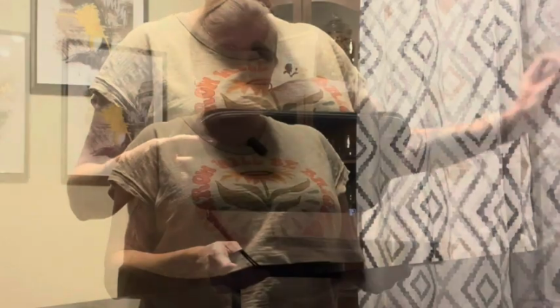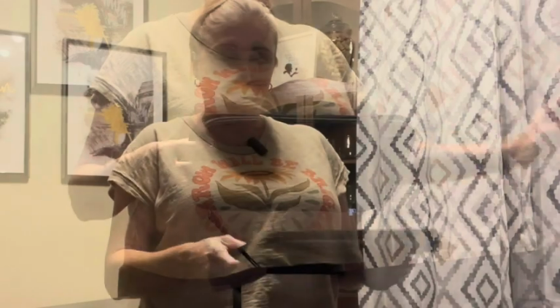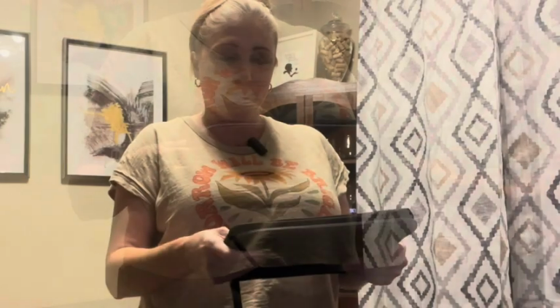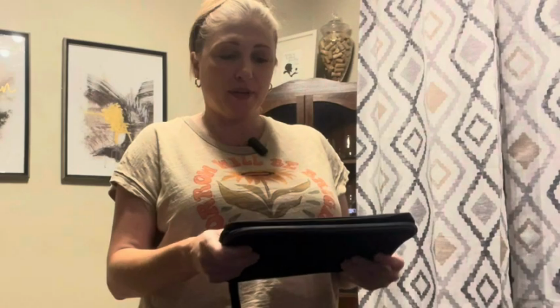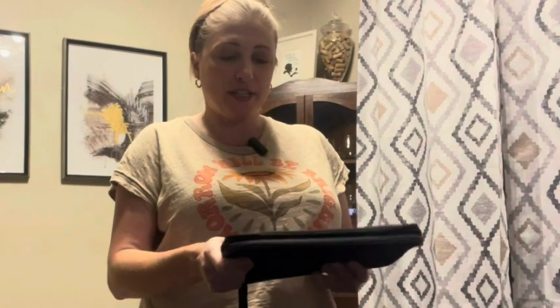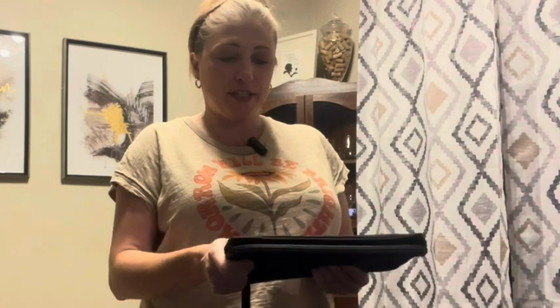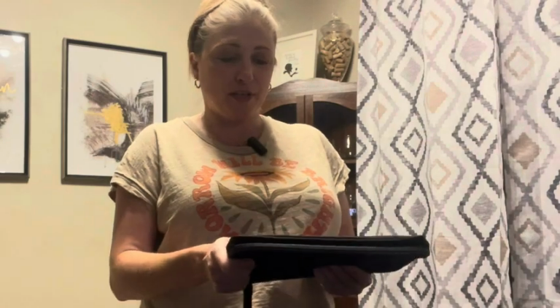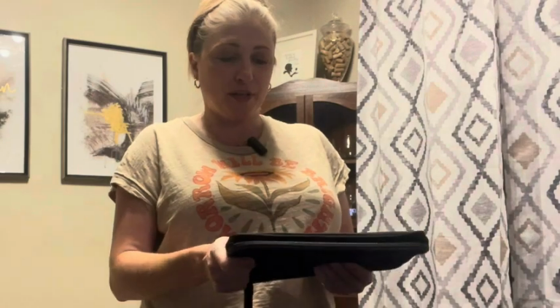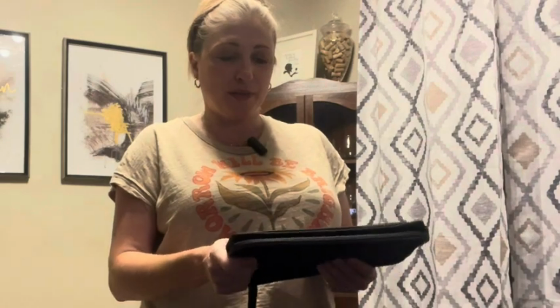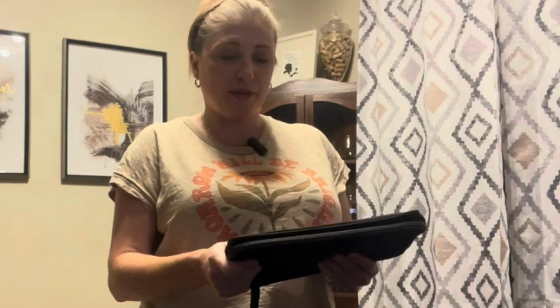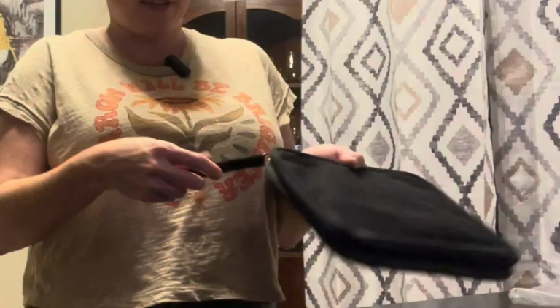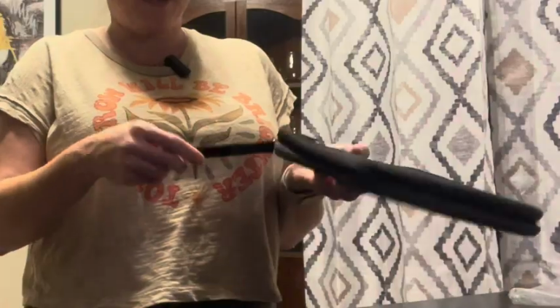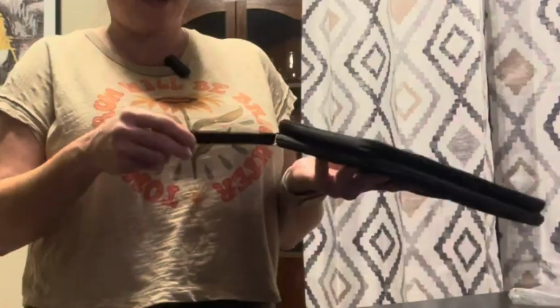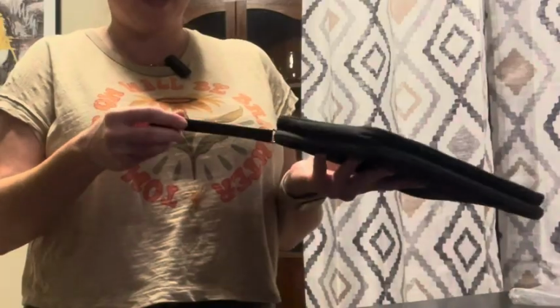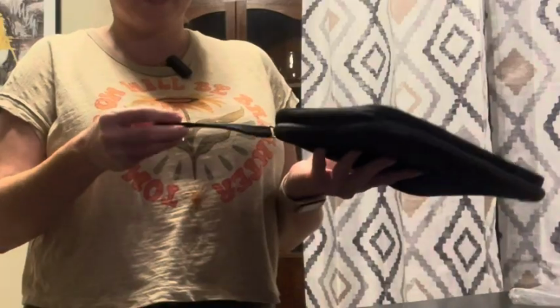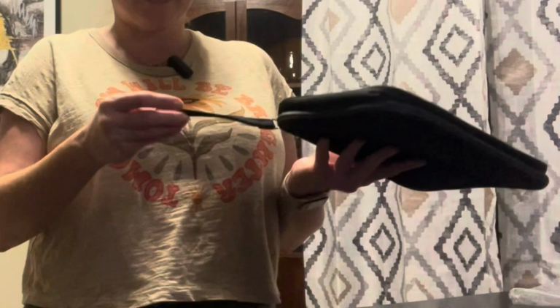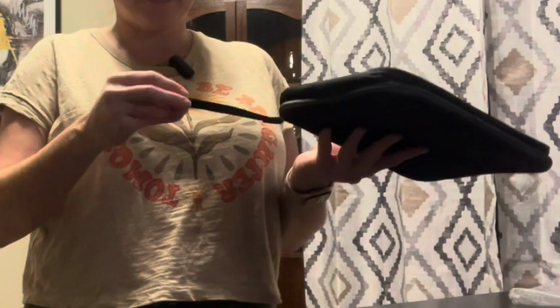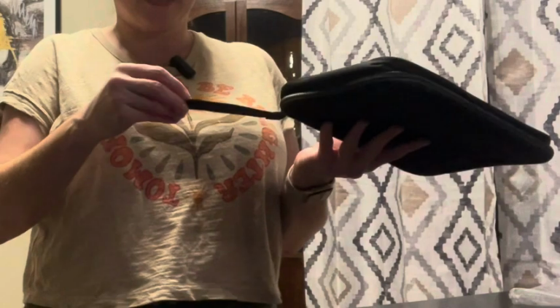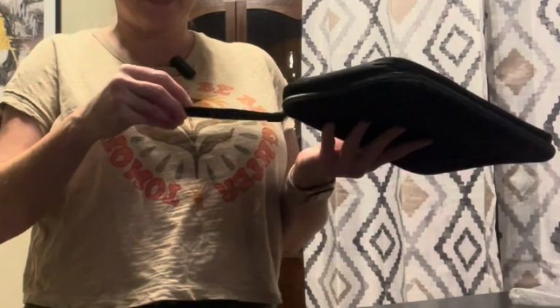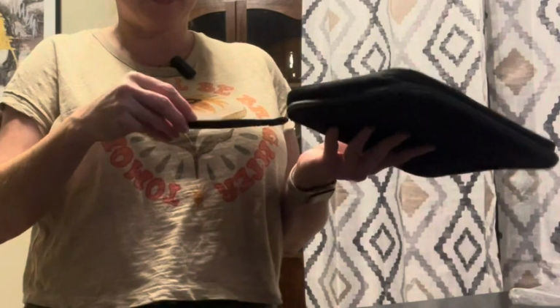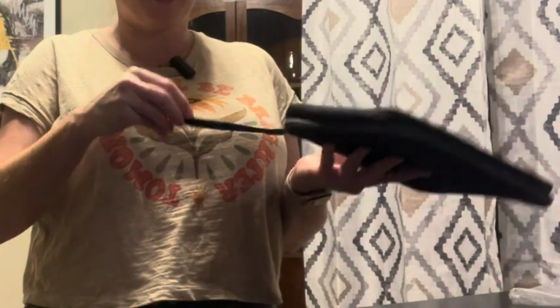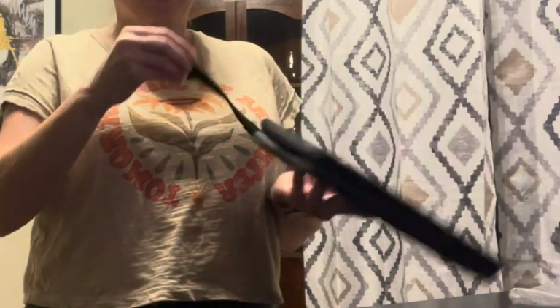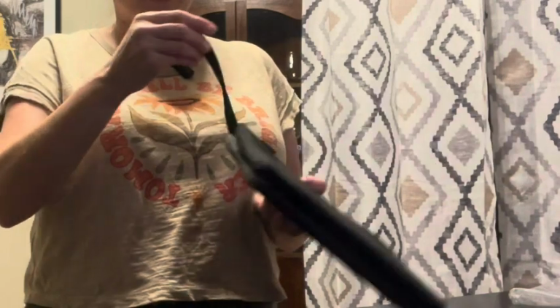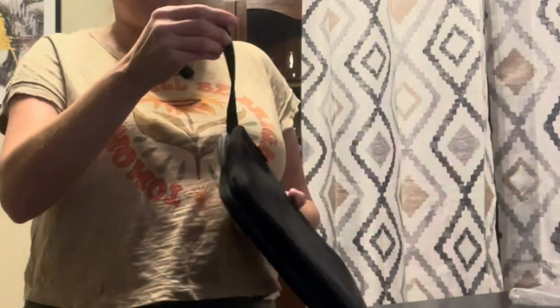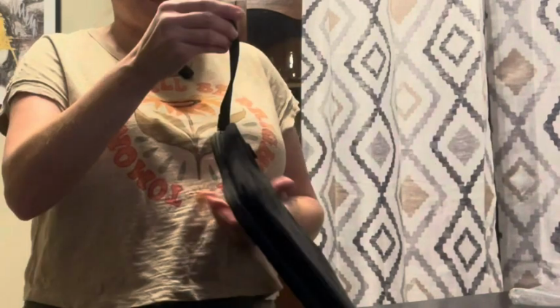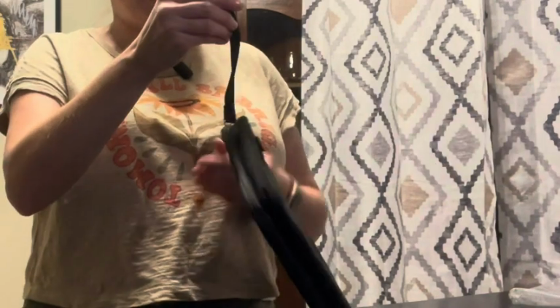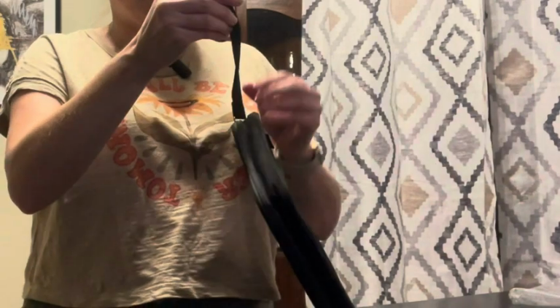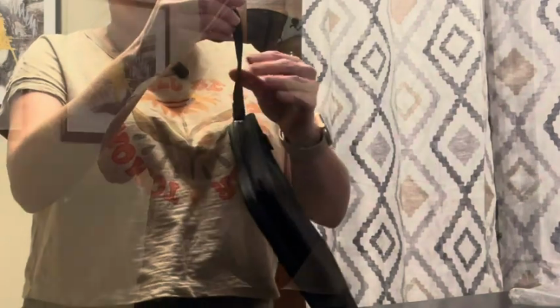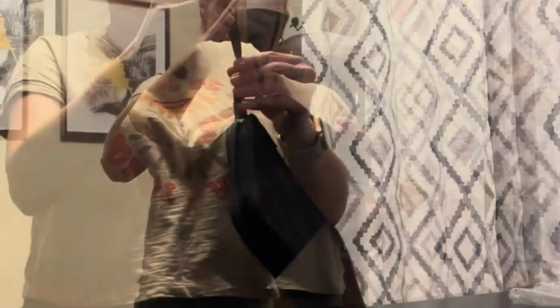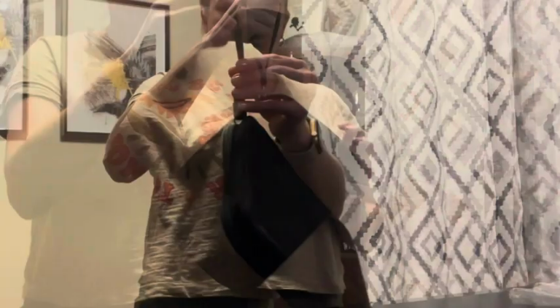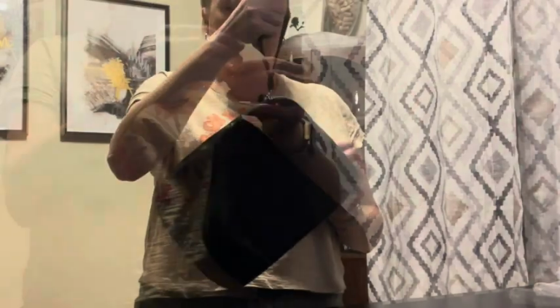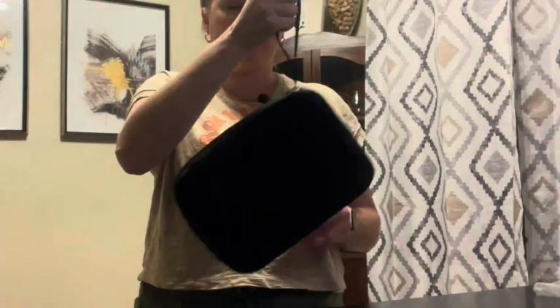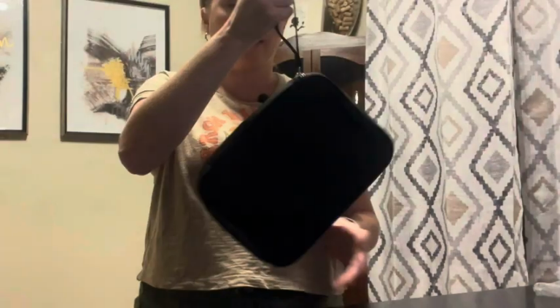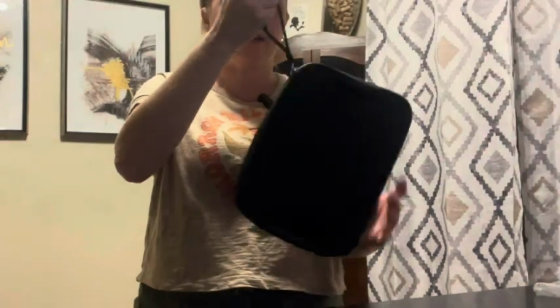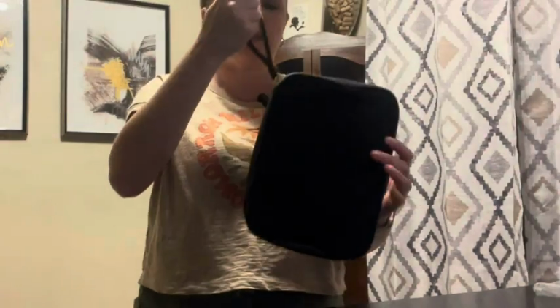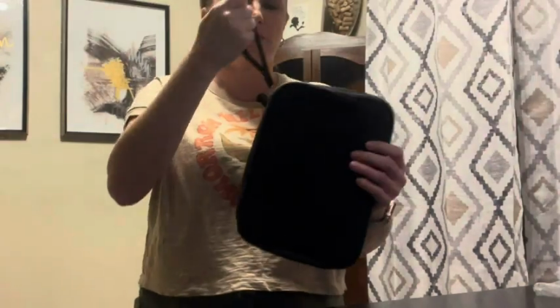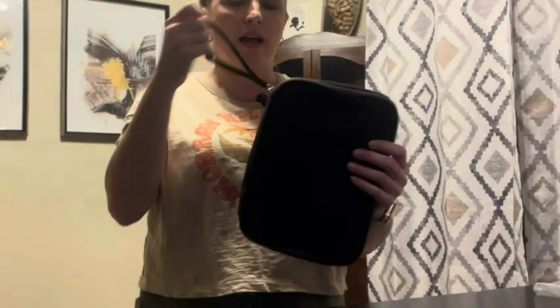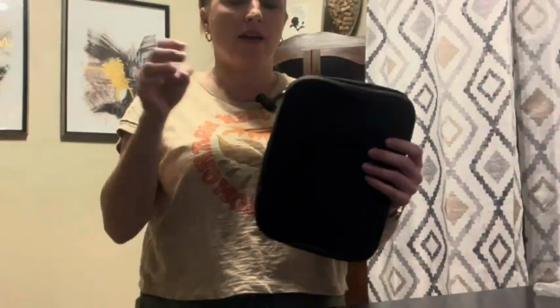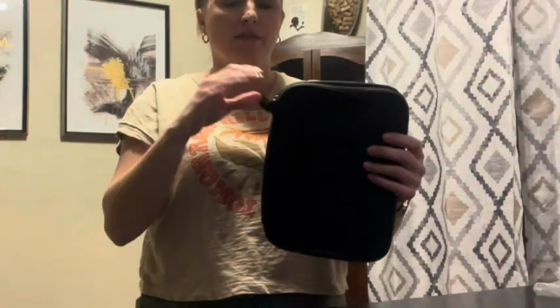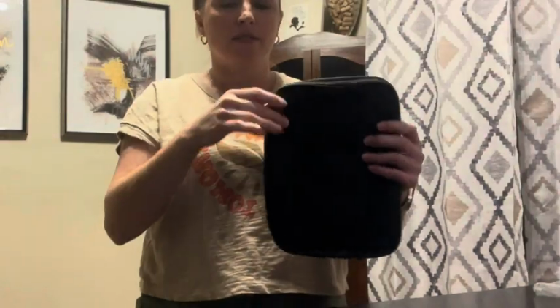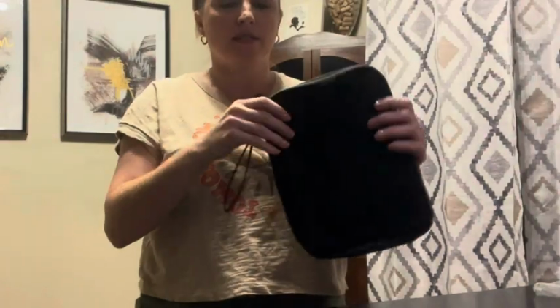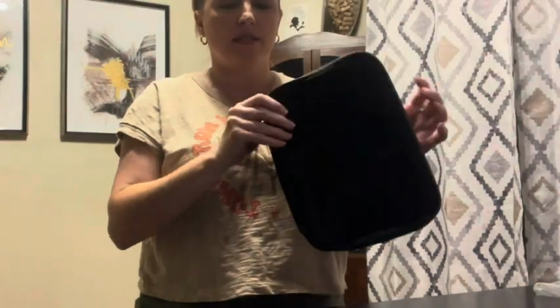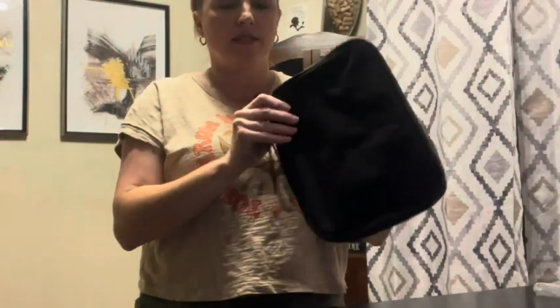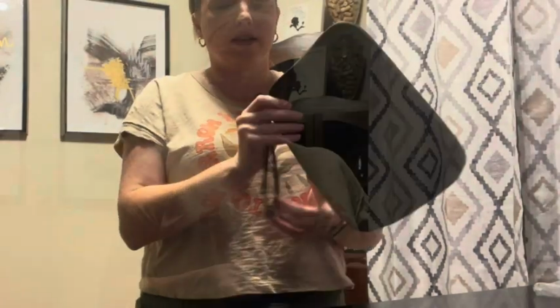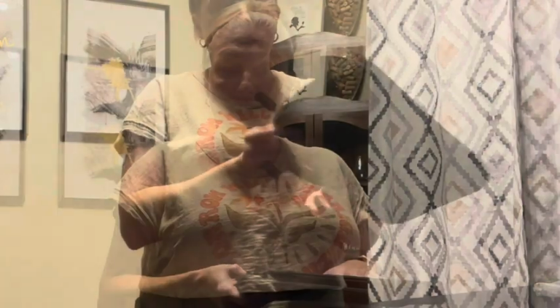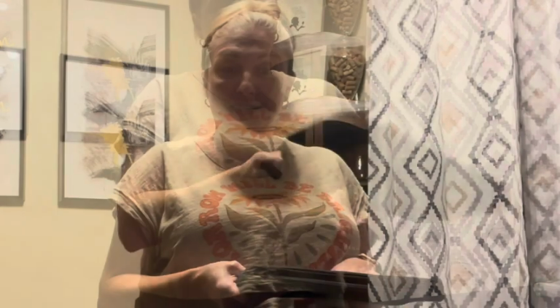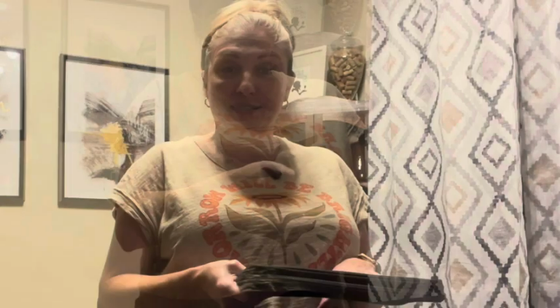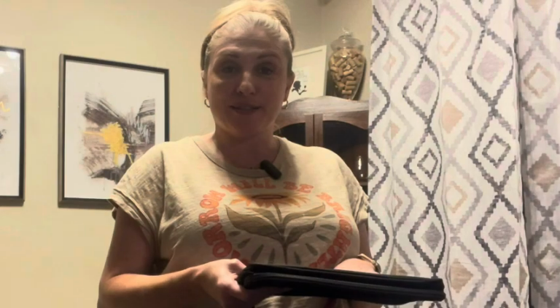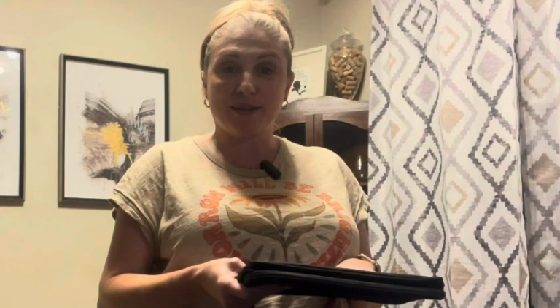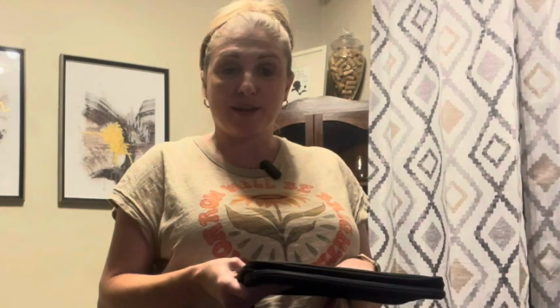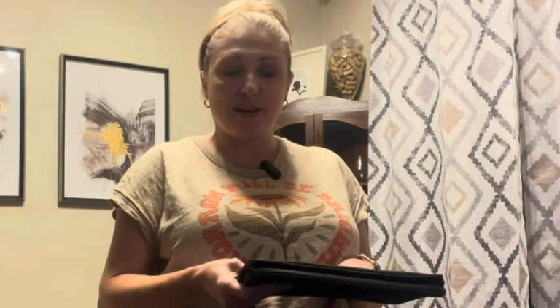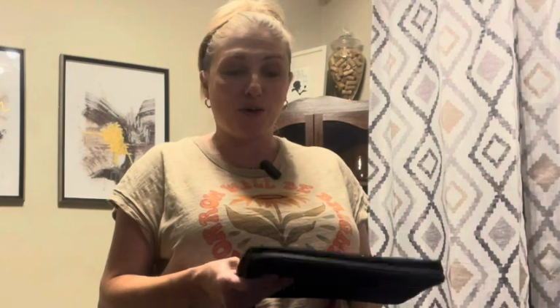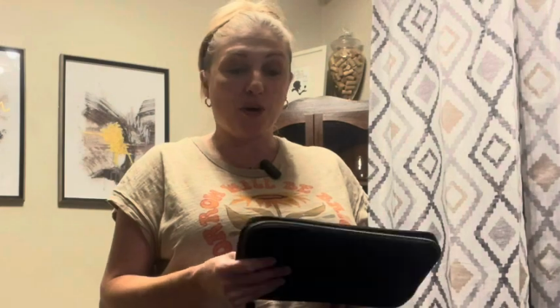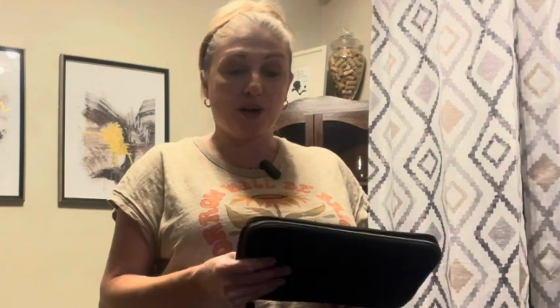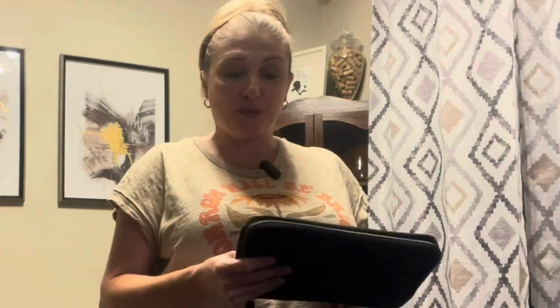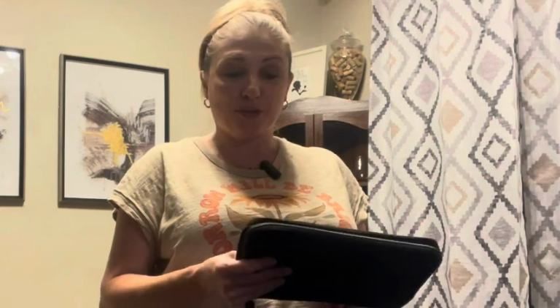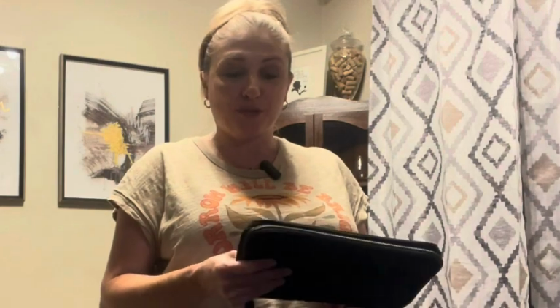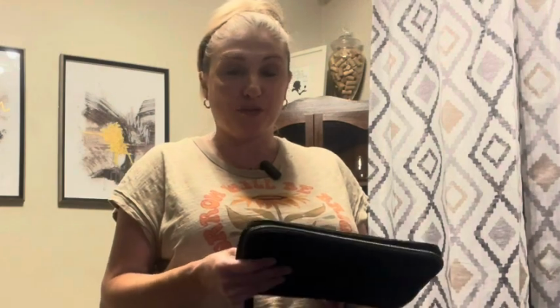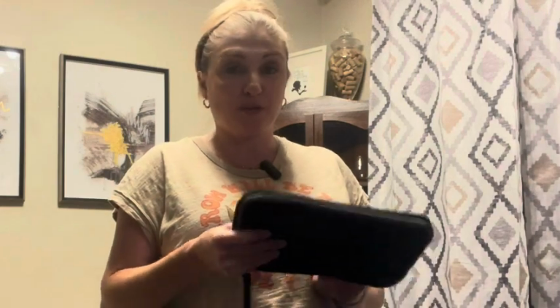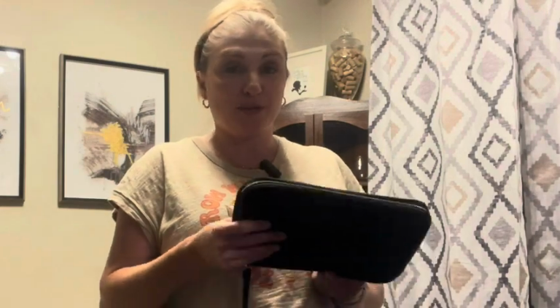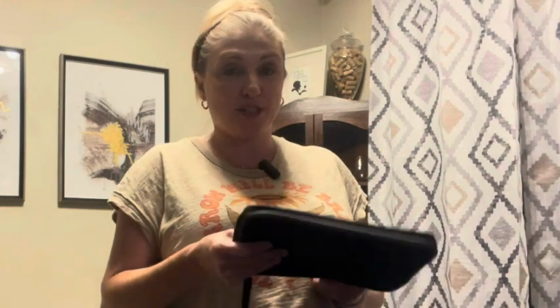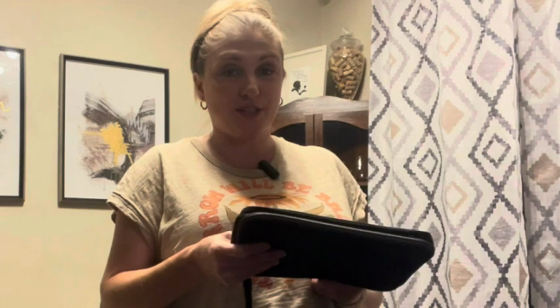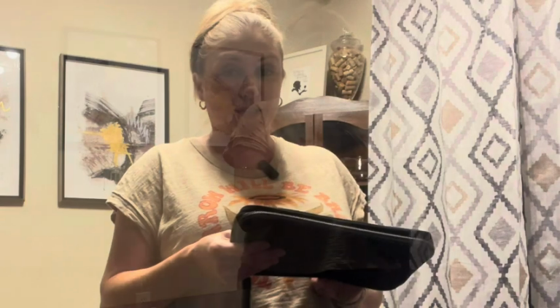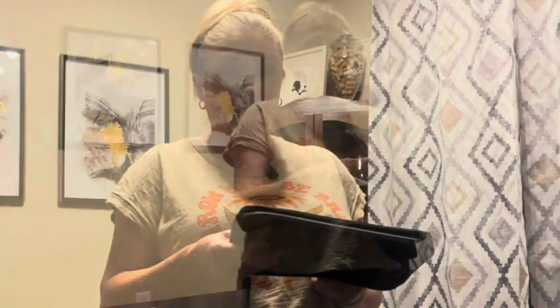Looks pretty durable. You've got this nice grip handle. Being able to carry it around — it's waterproof, which is great.